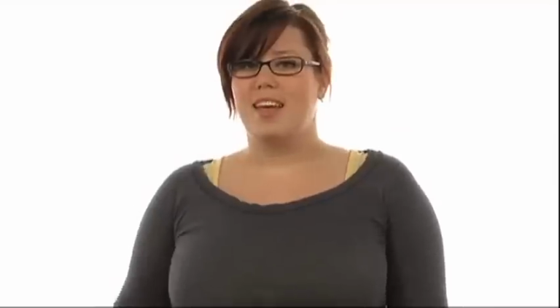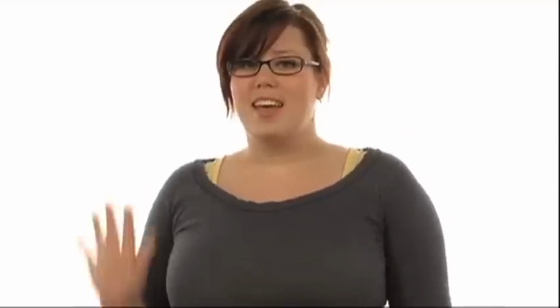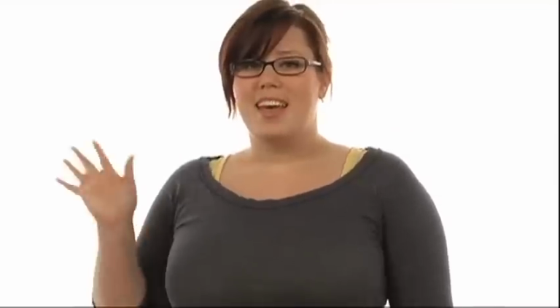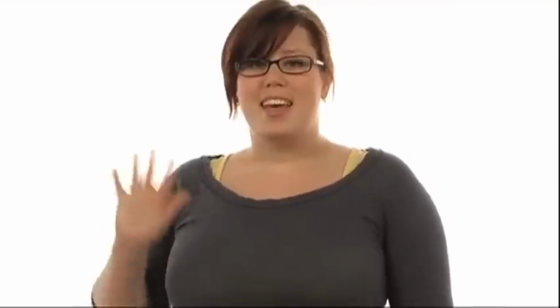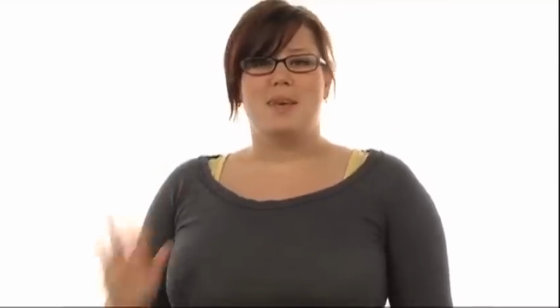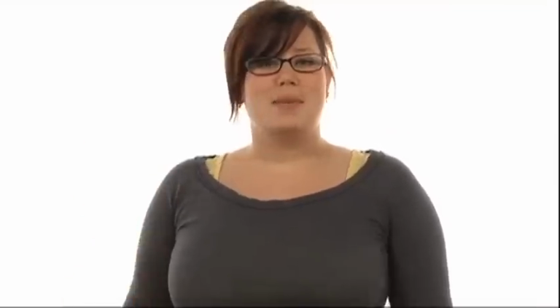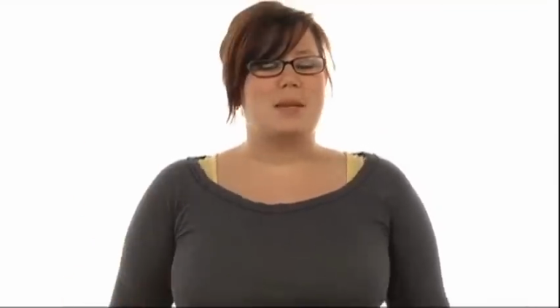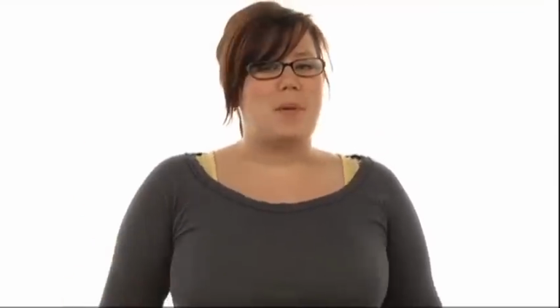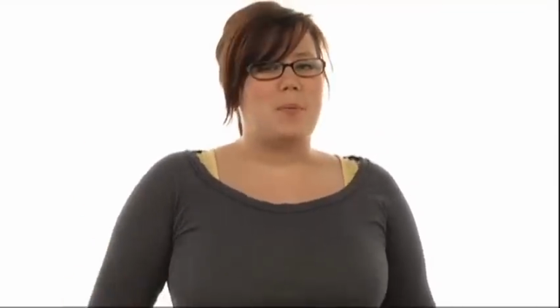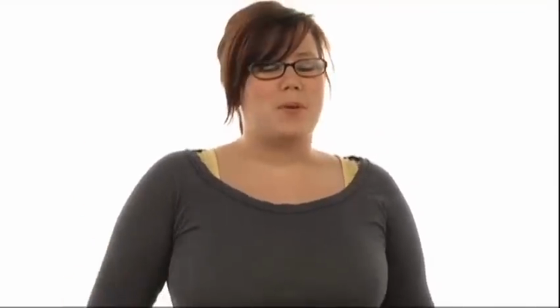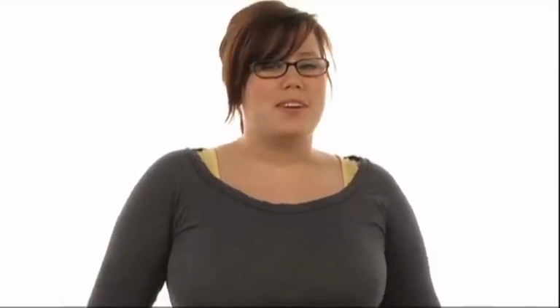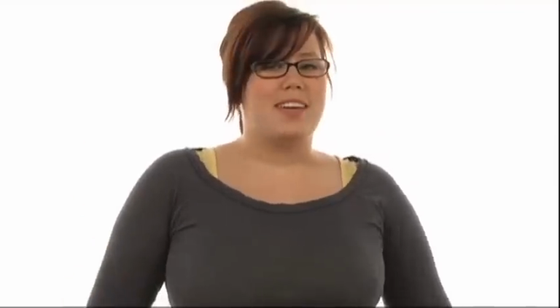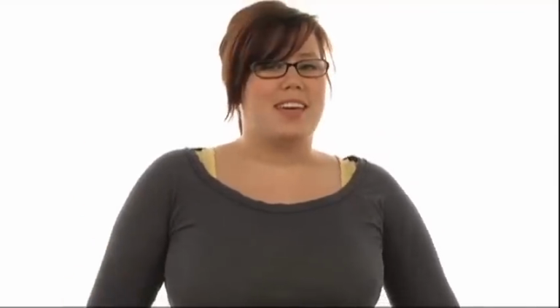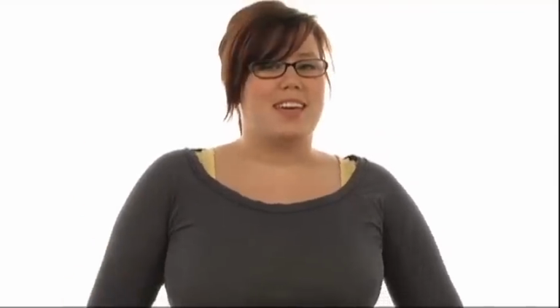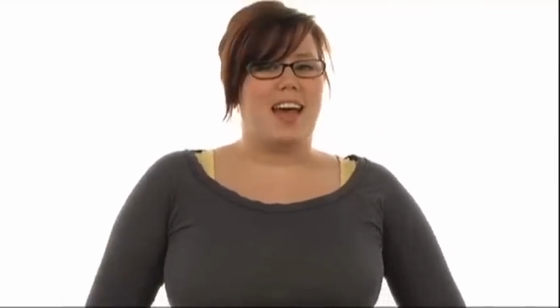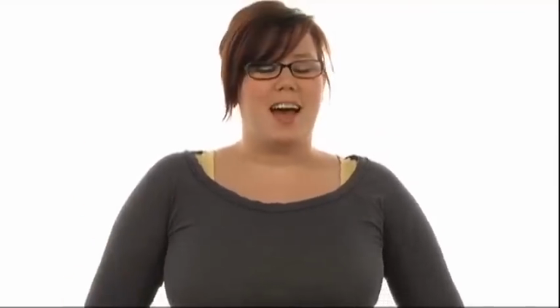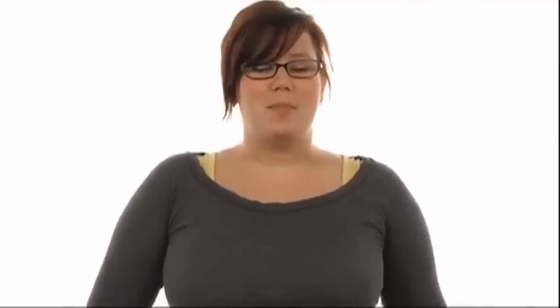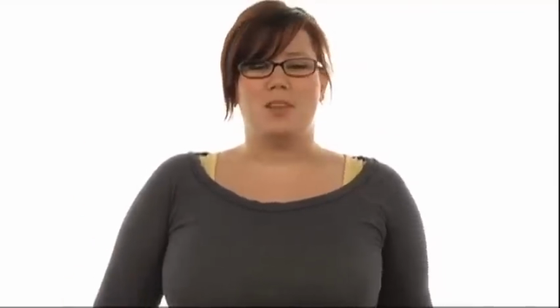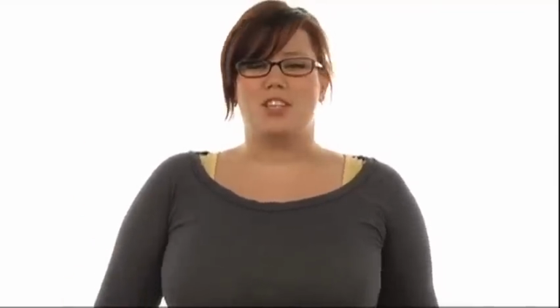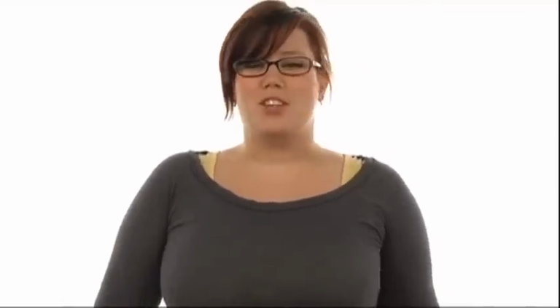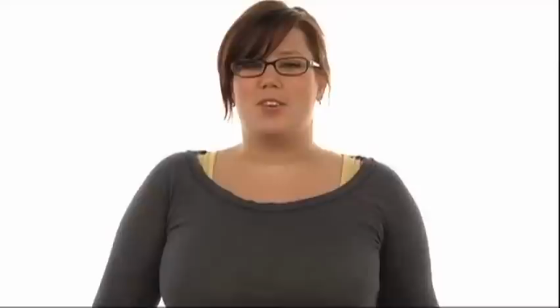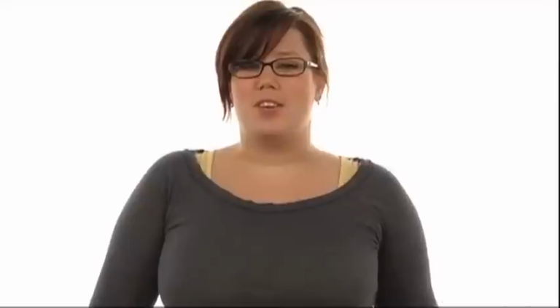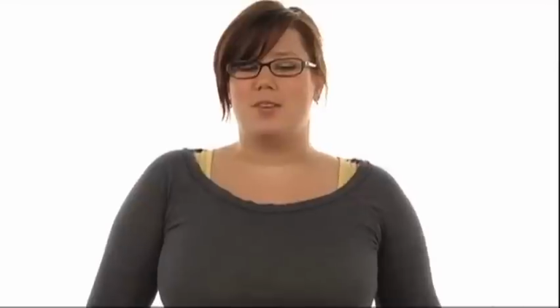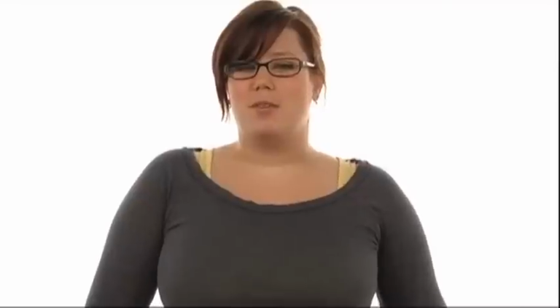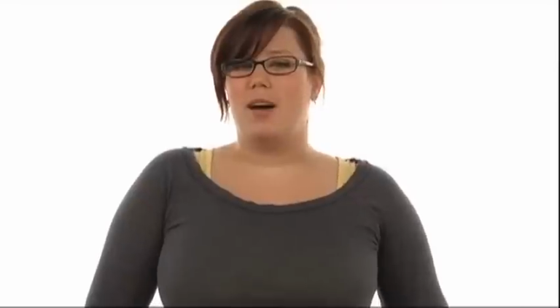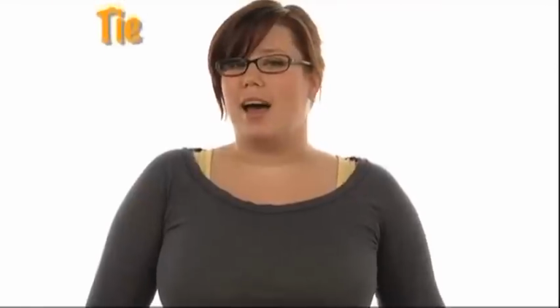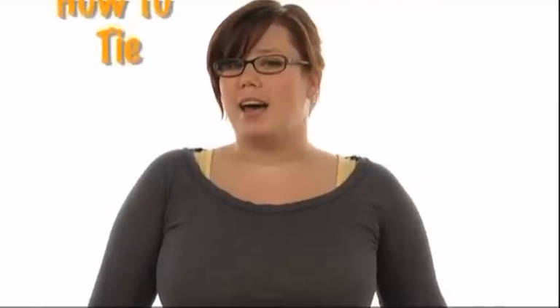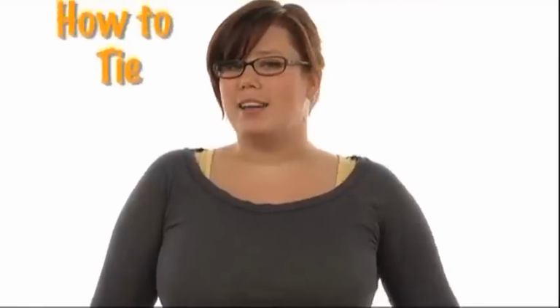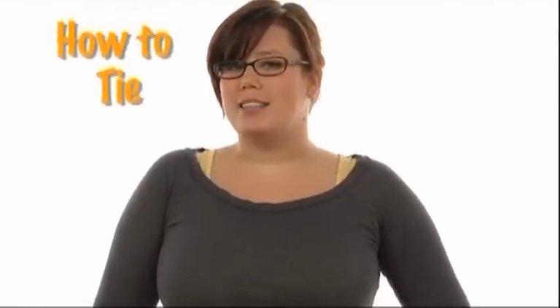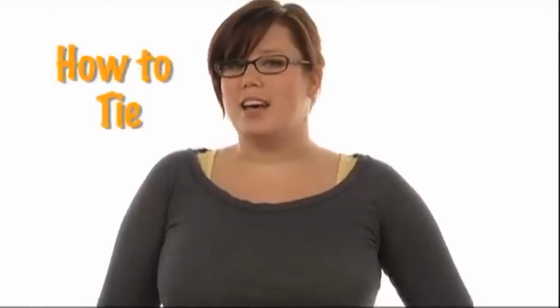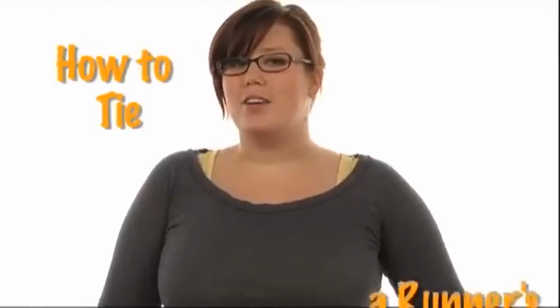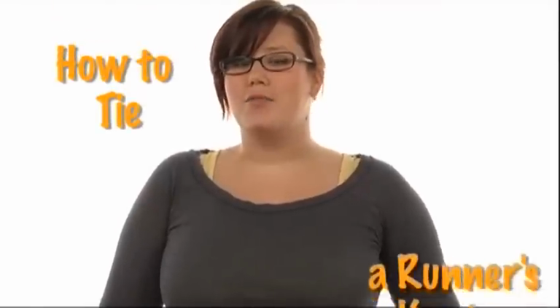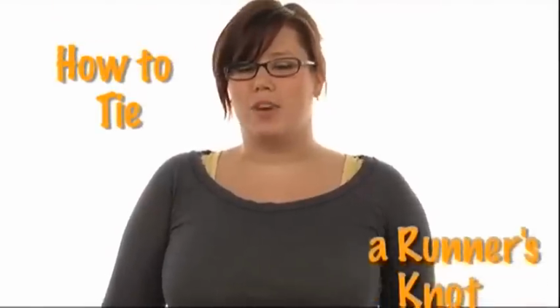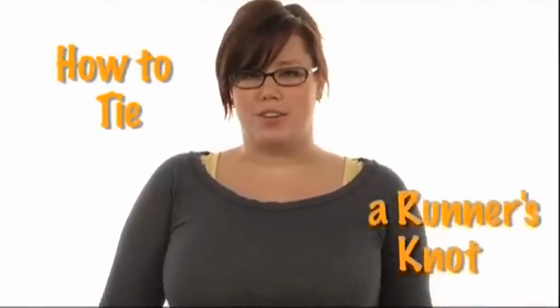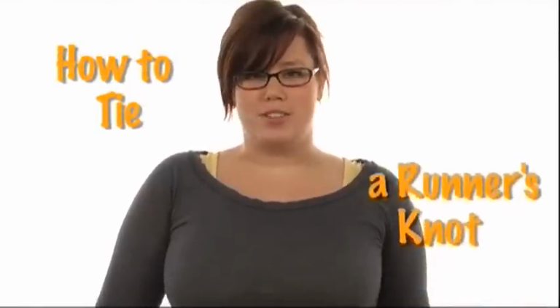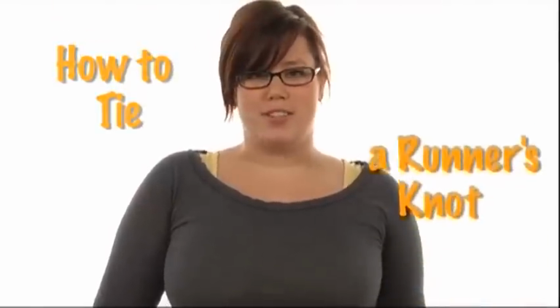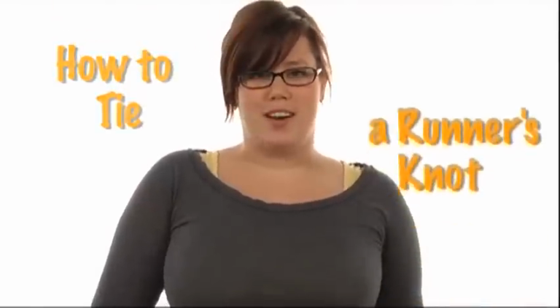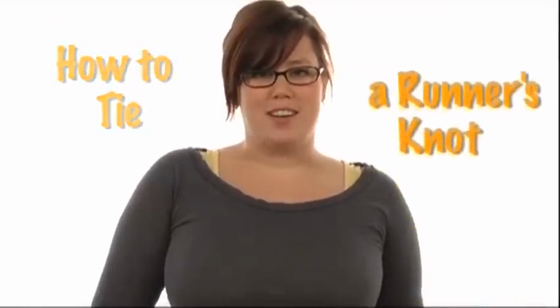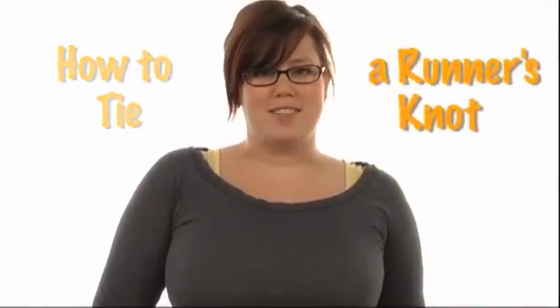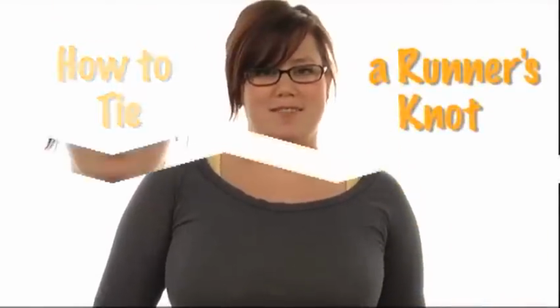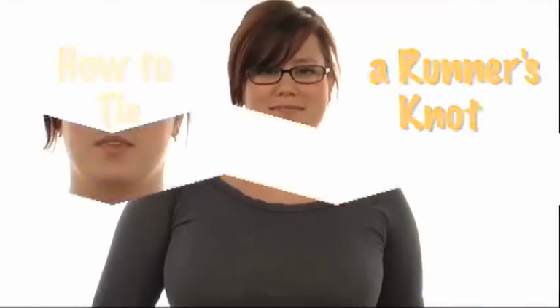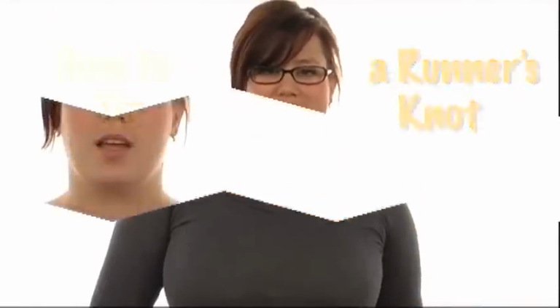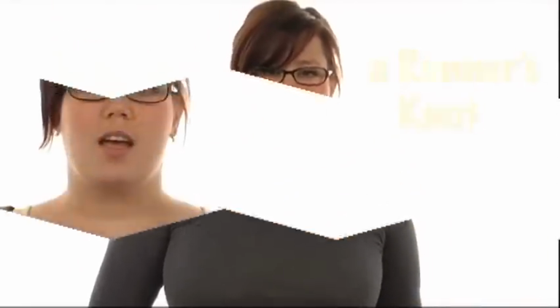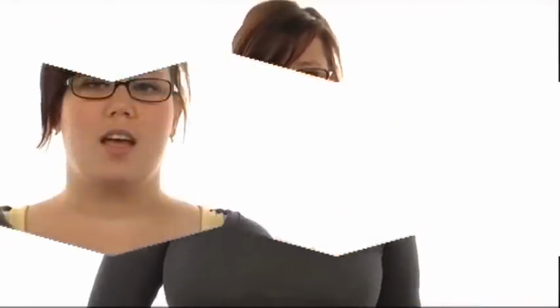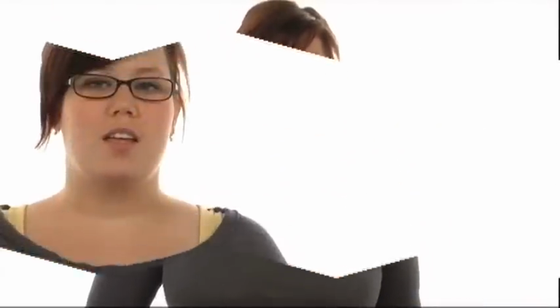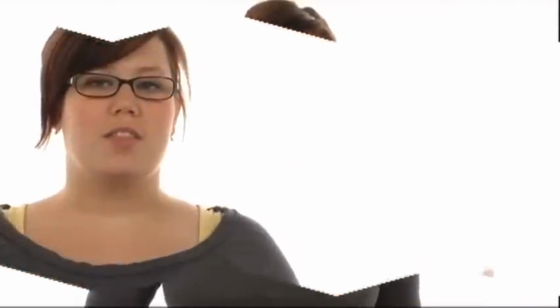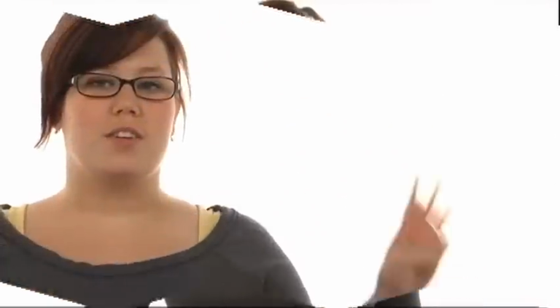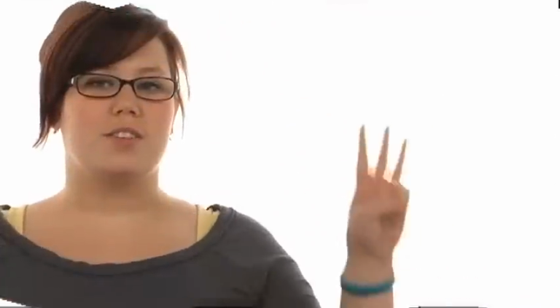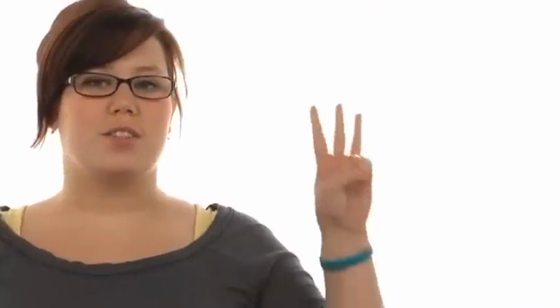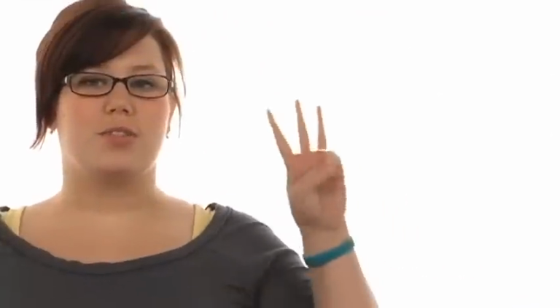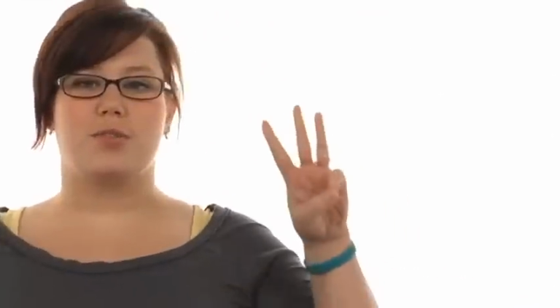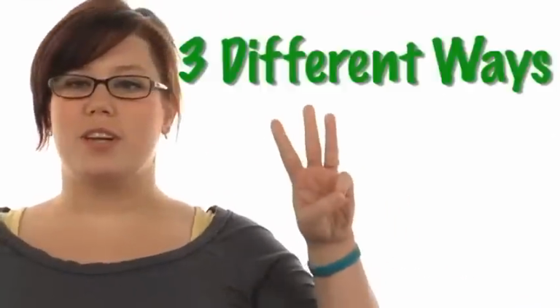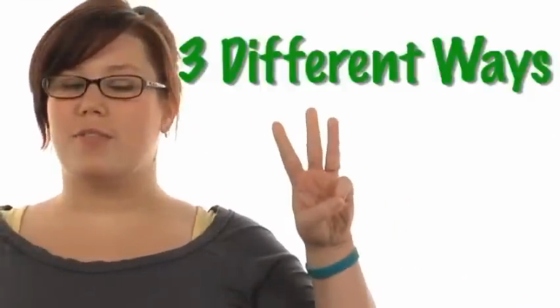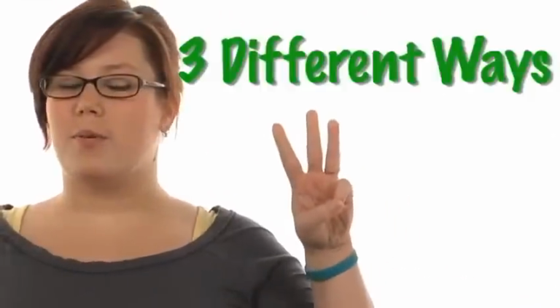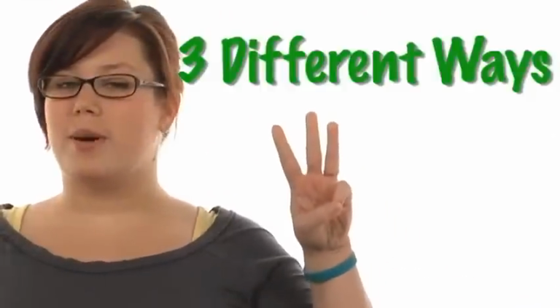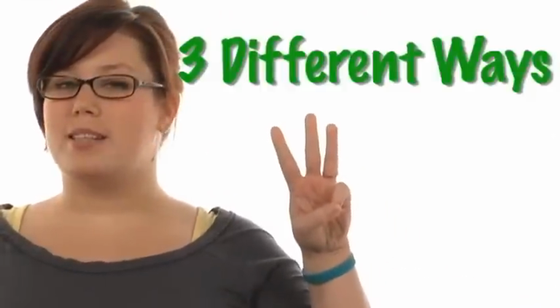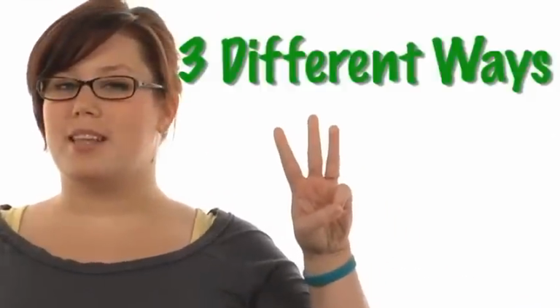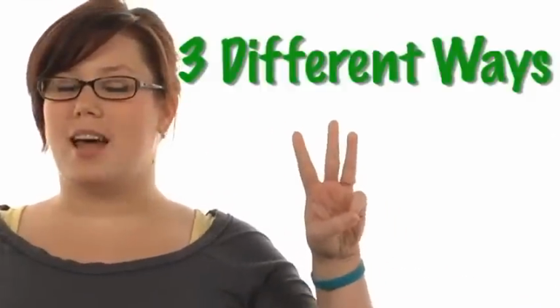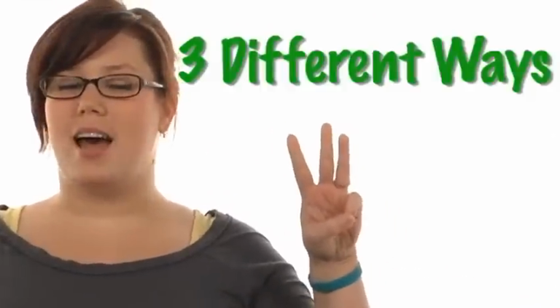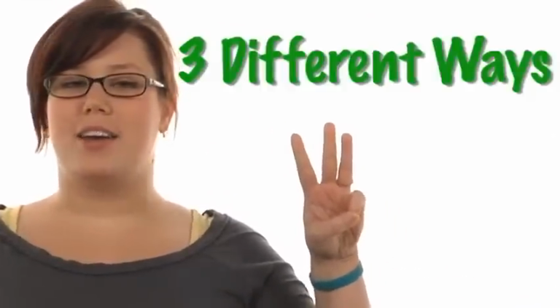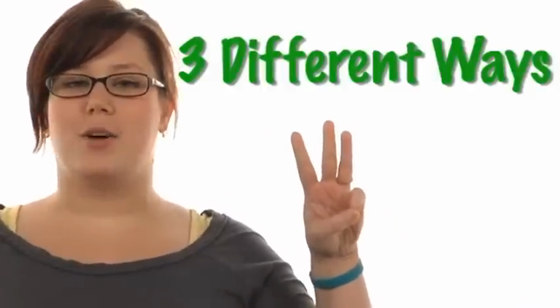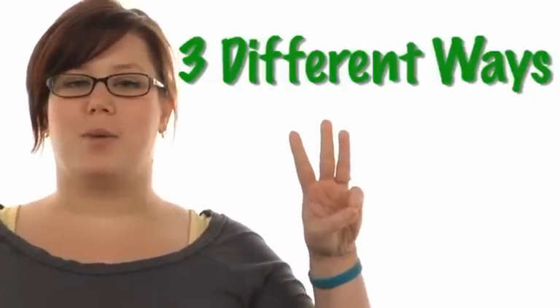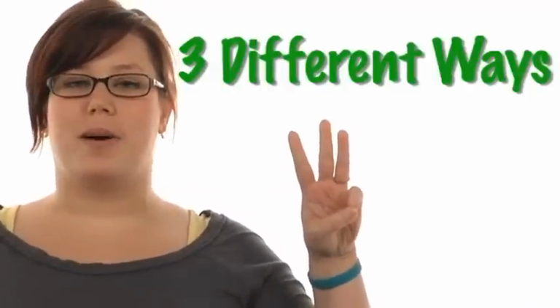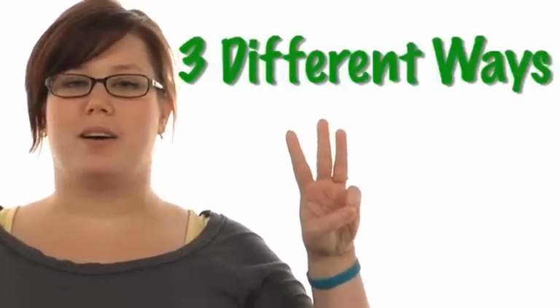Hey, what's up? I'm Brooke, and I'm going to show you how to tie a runner's knot. There's three different ways that I know about.